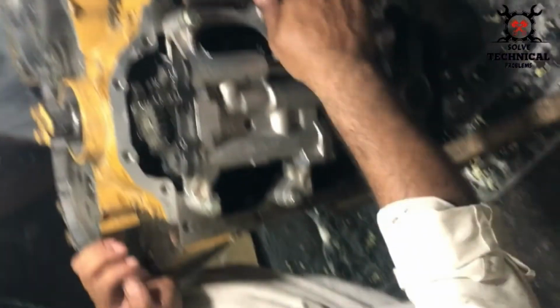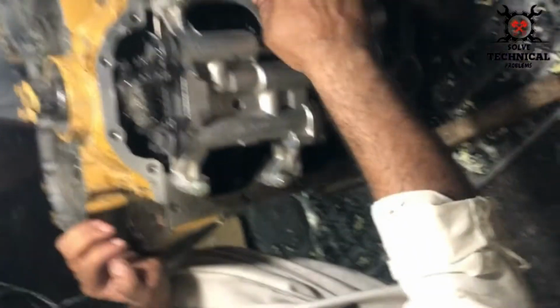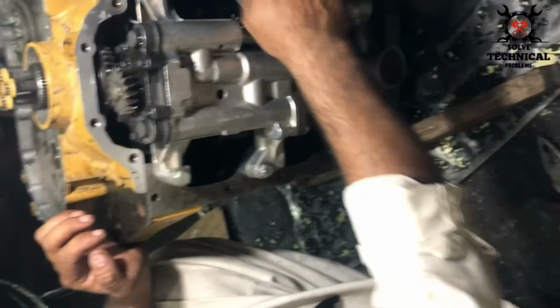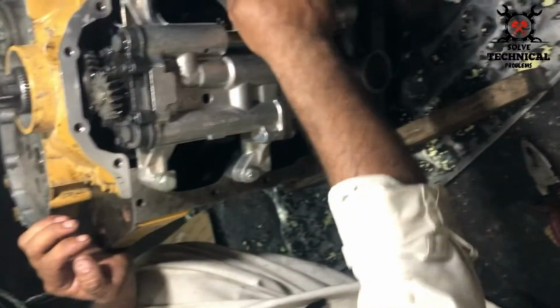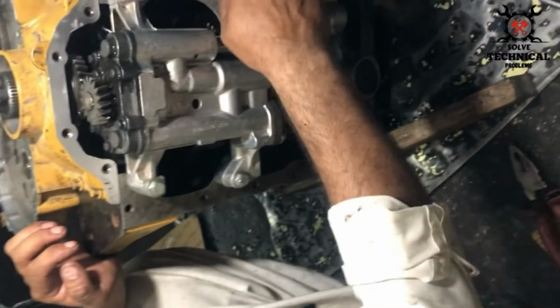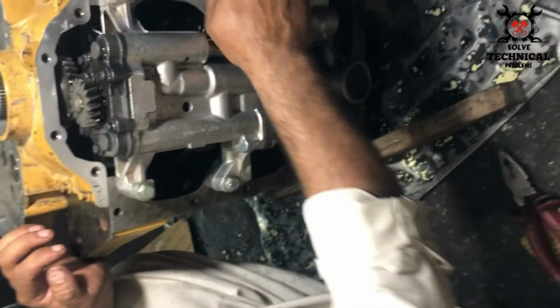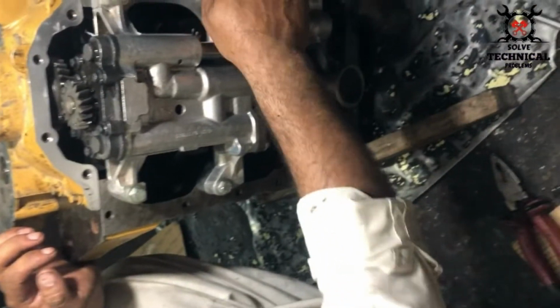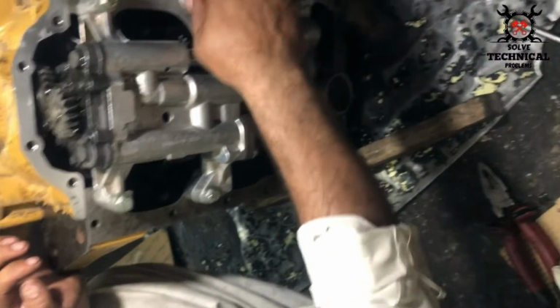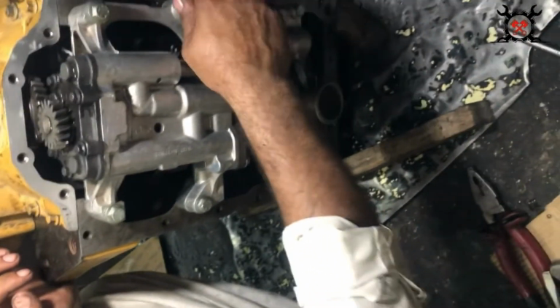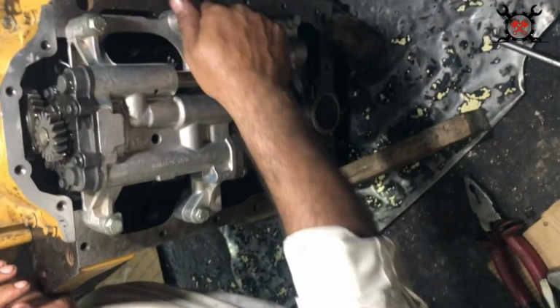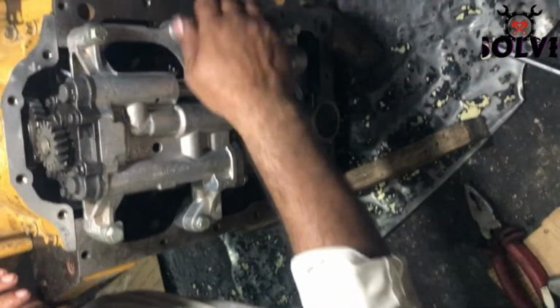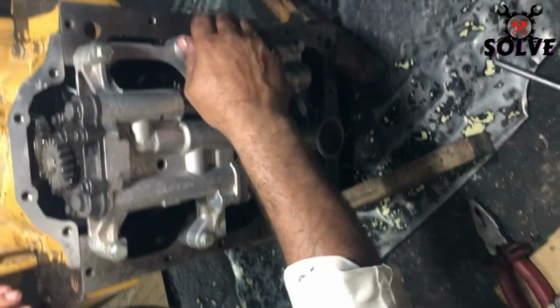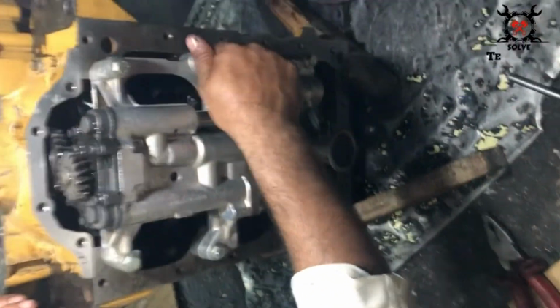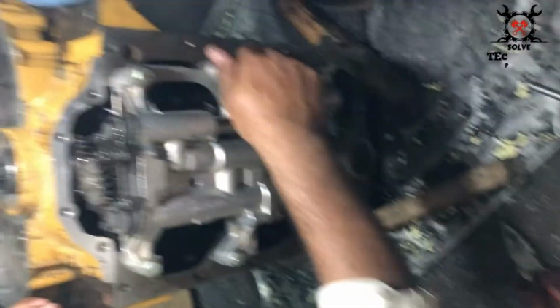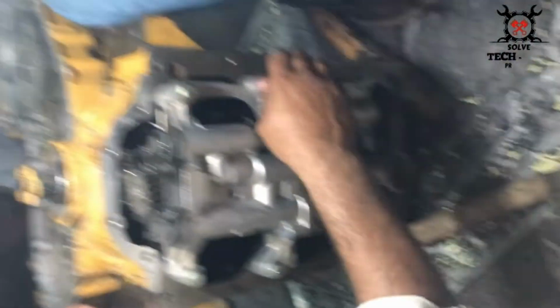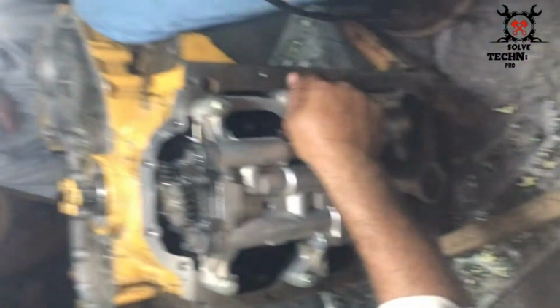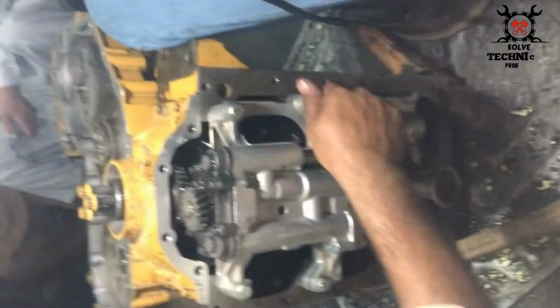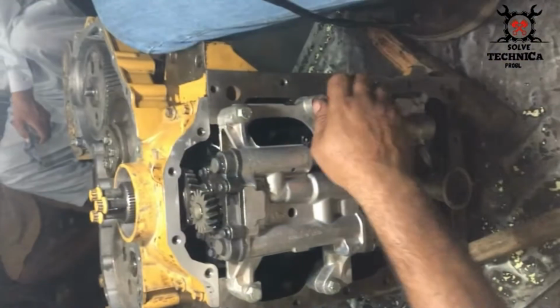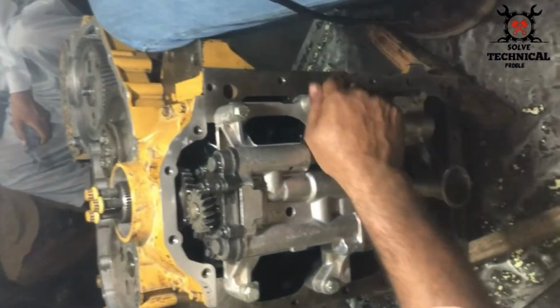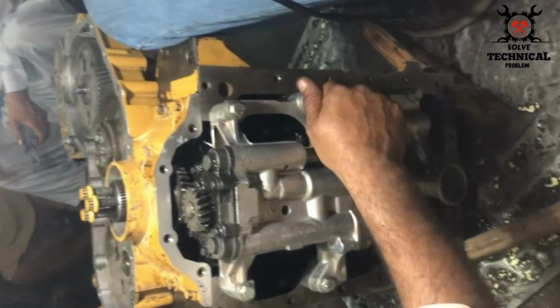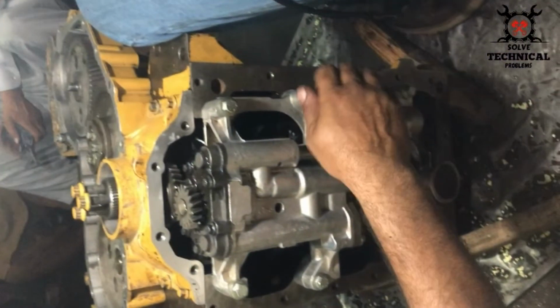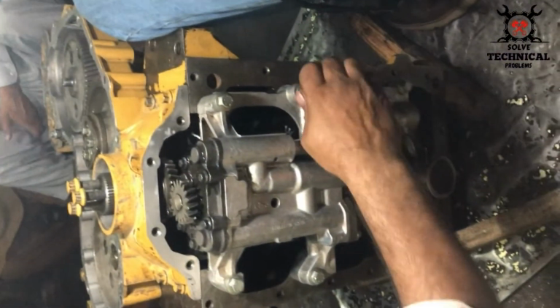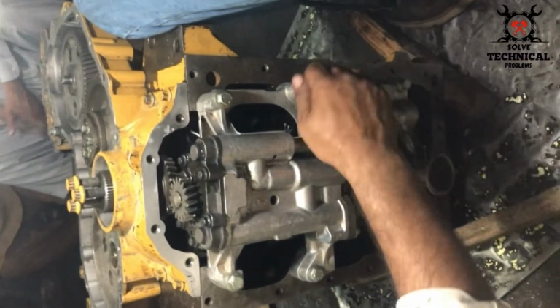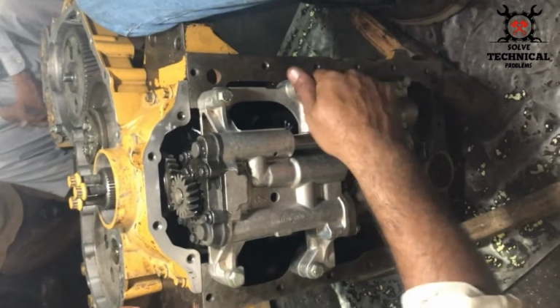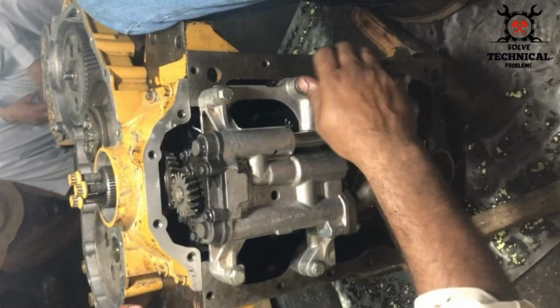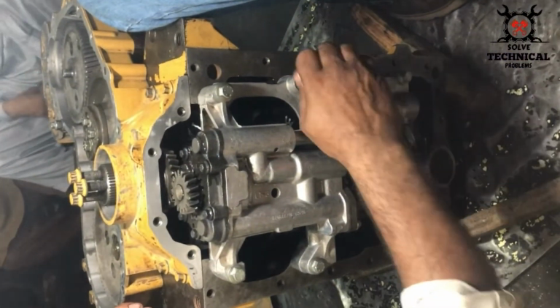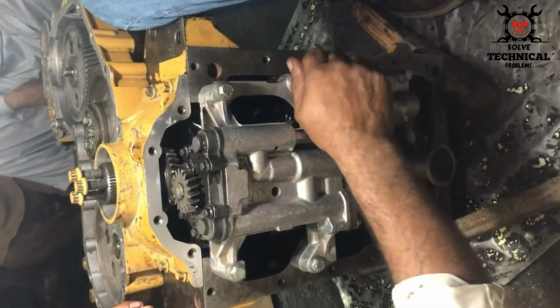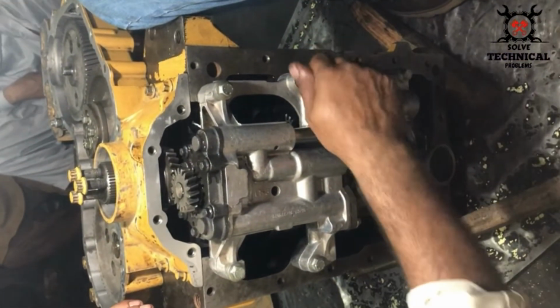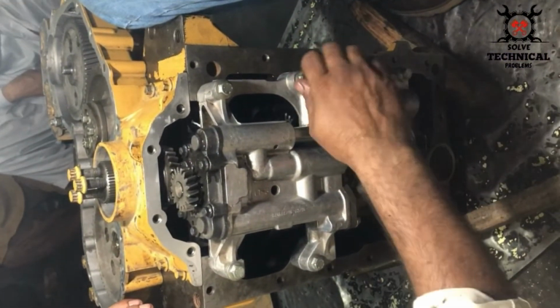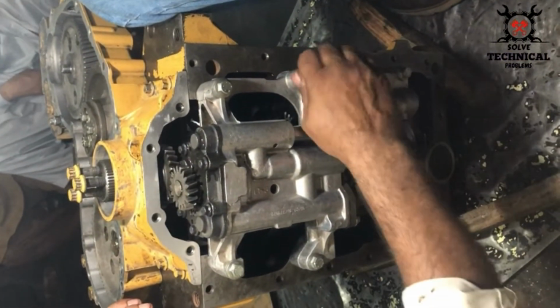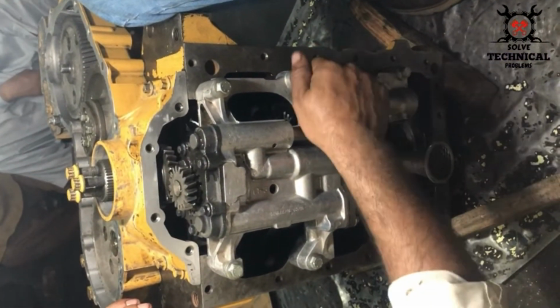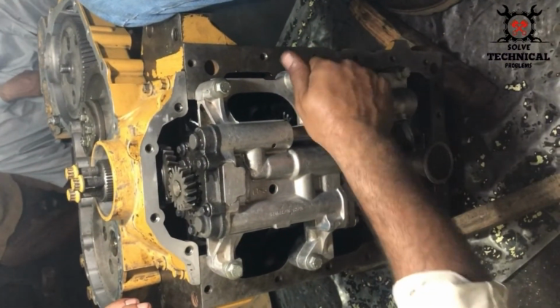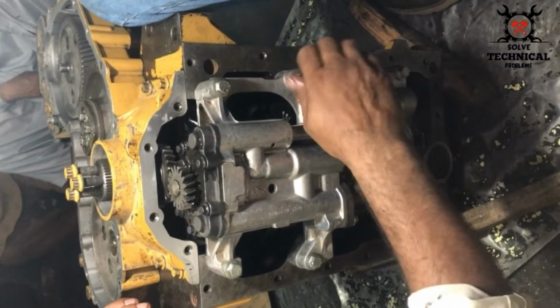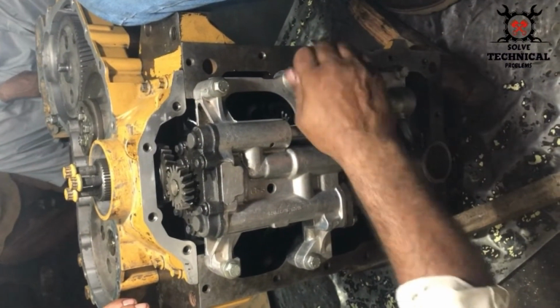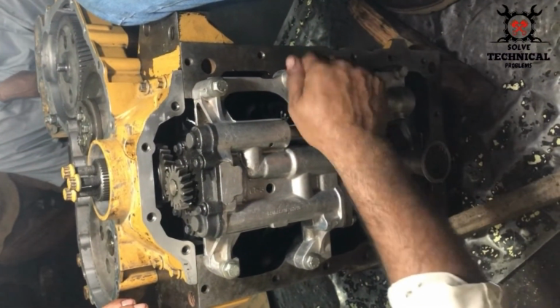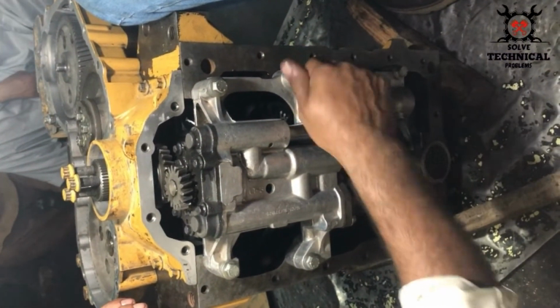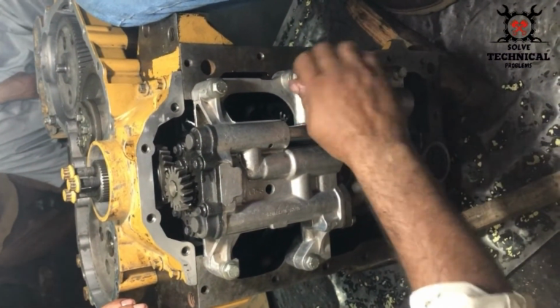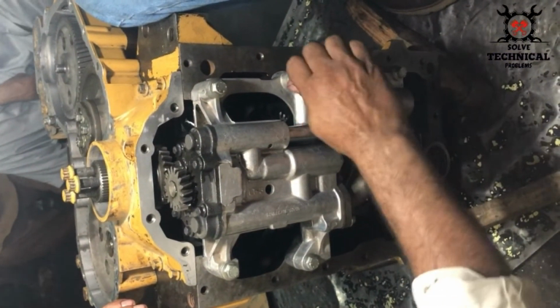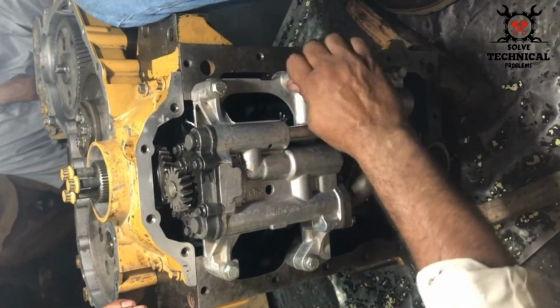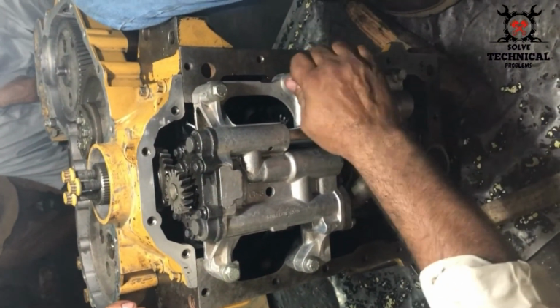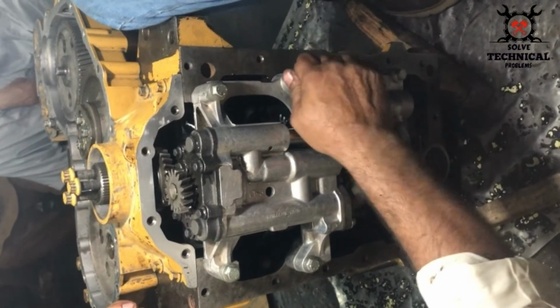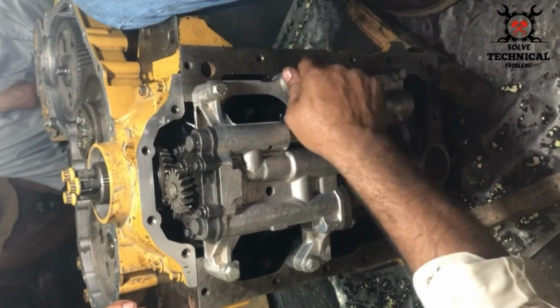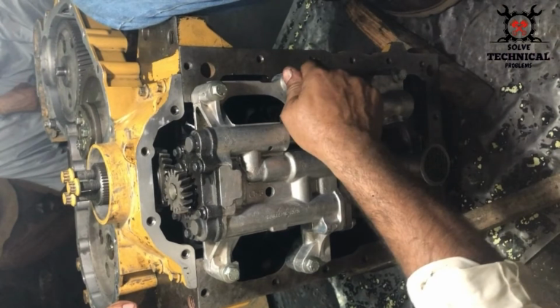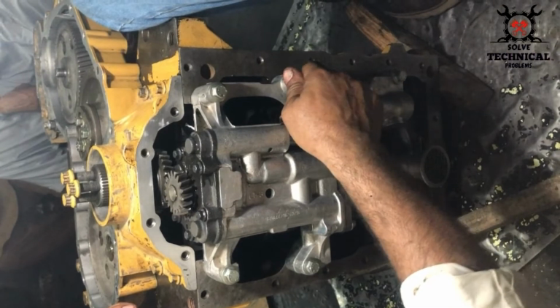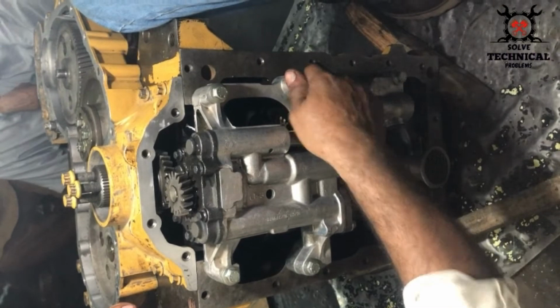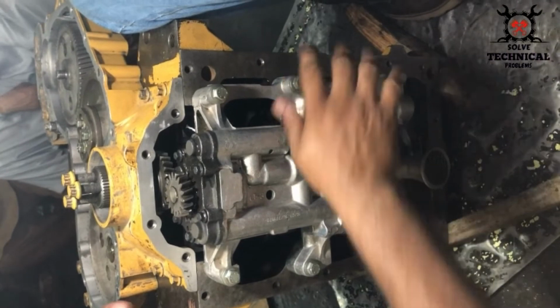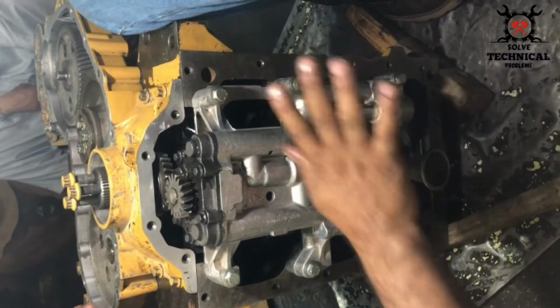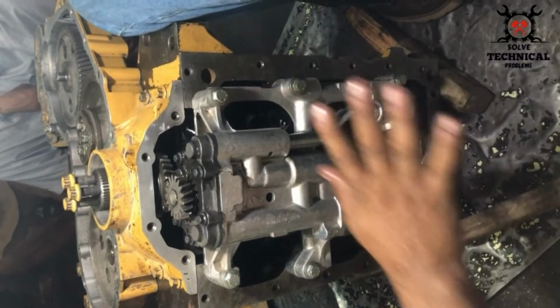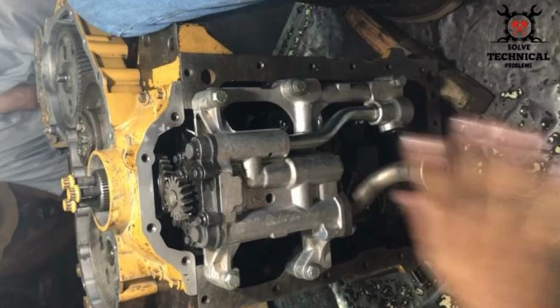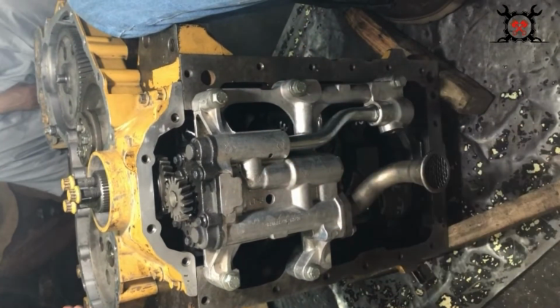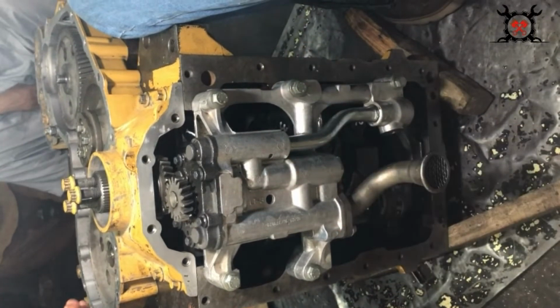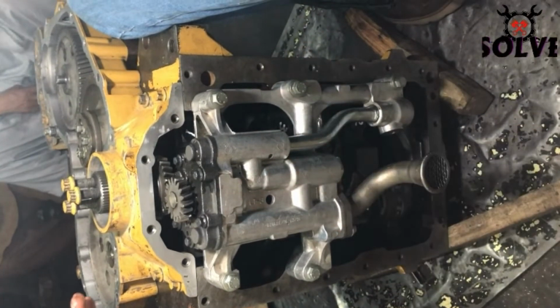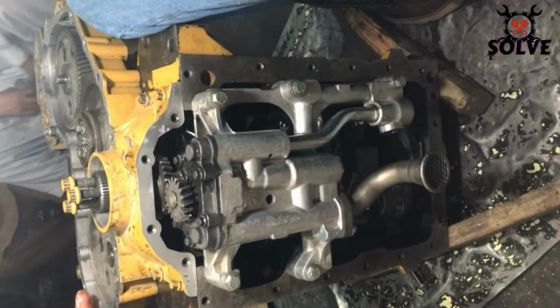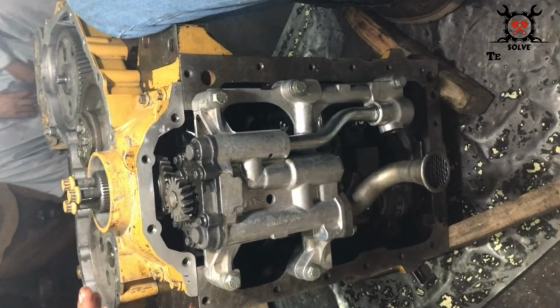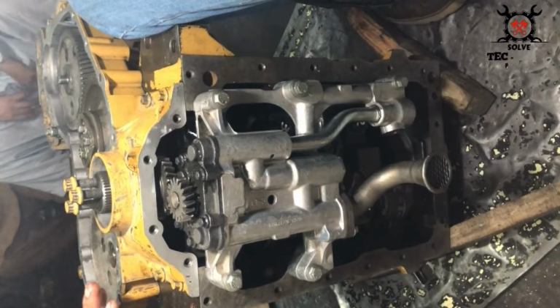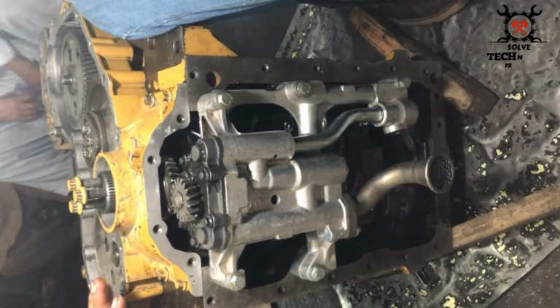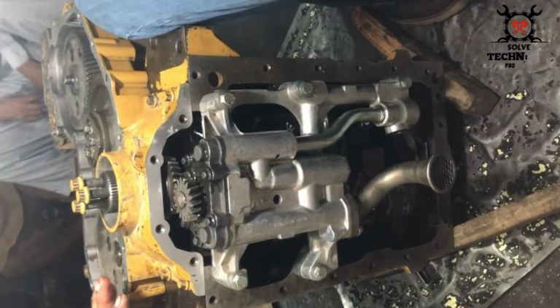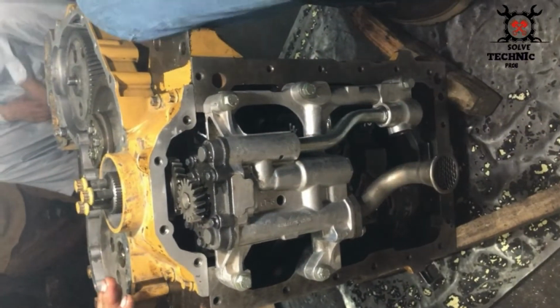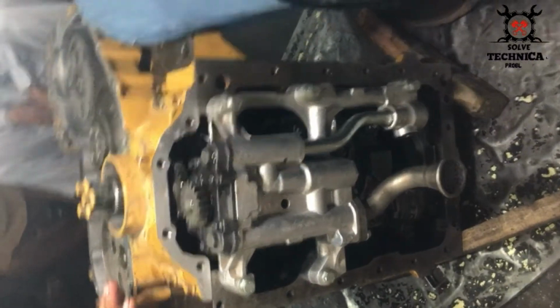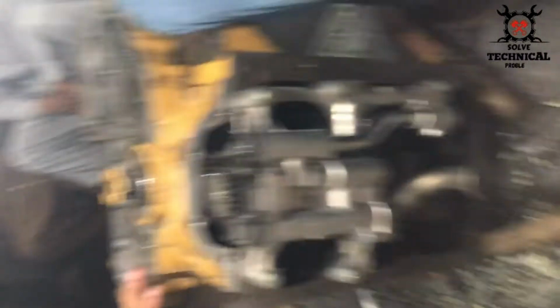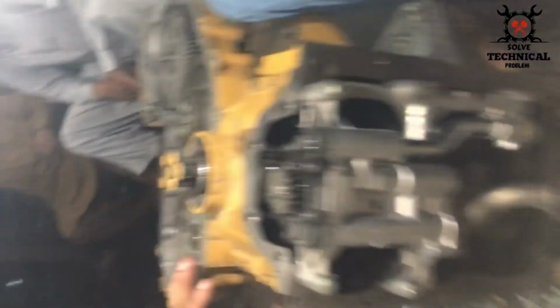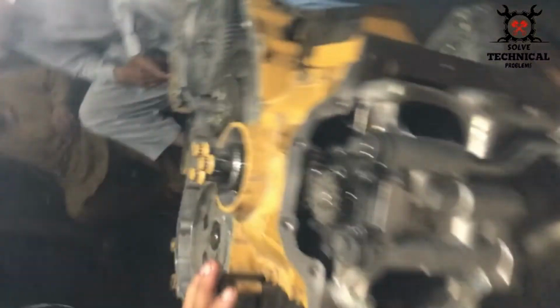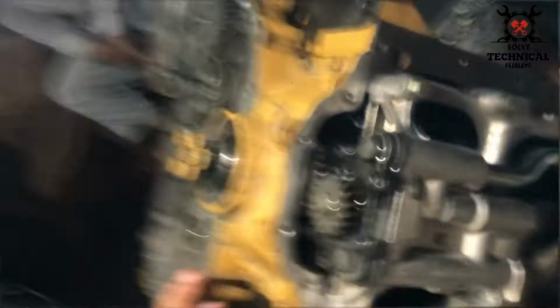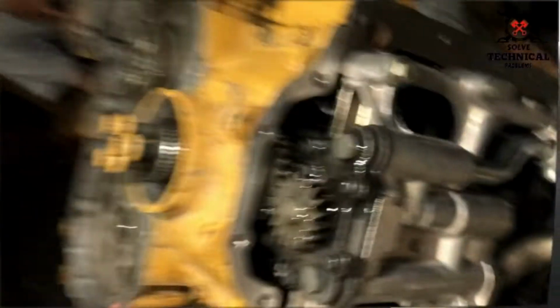After installing the oil pump, we are going to install the sump of this engine.